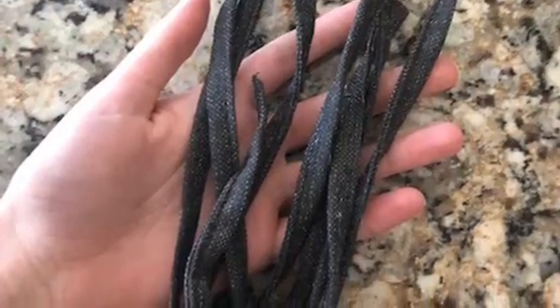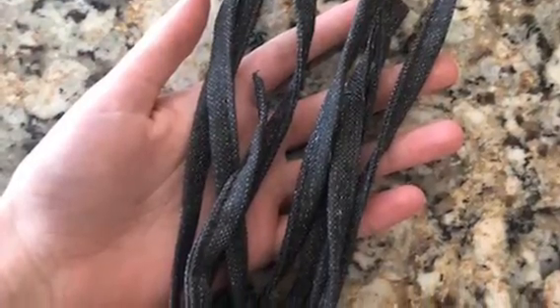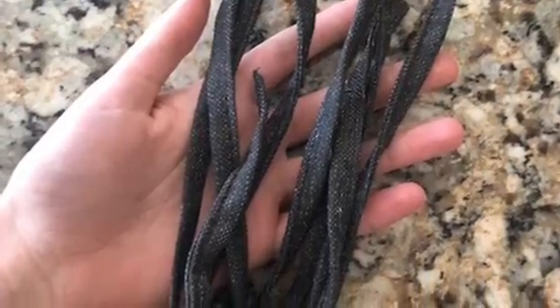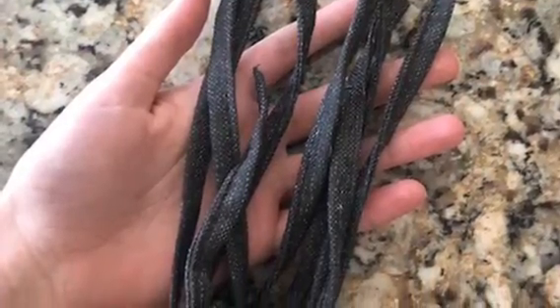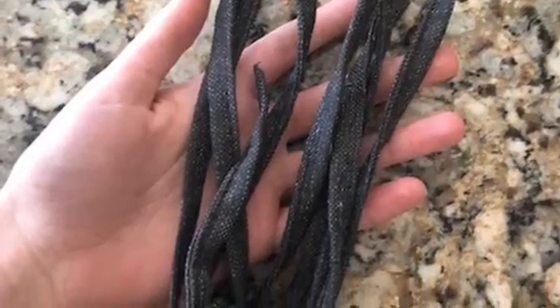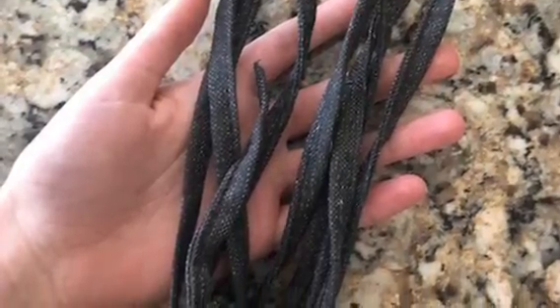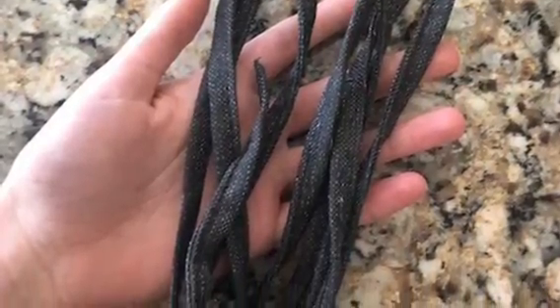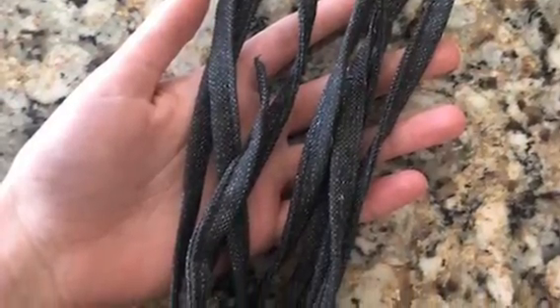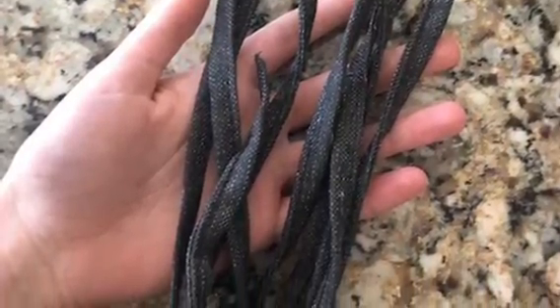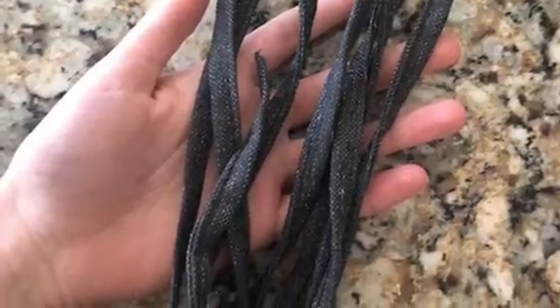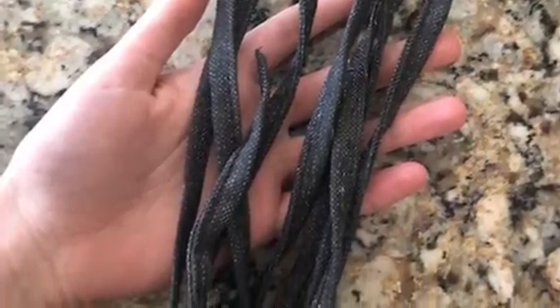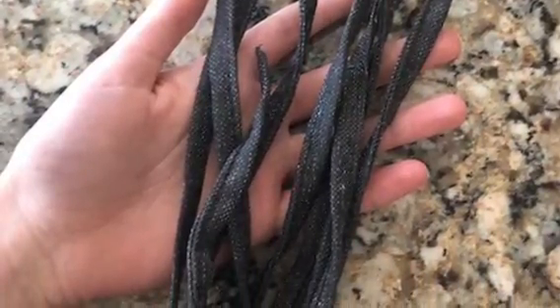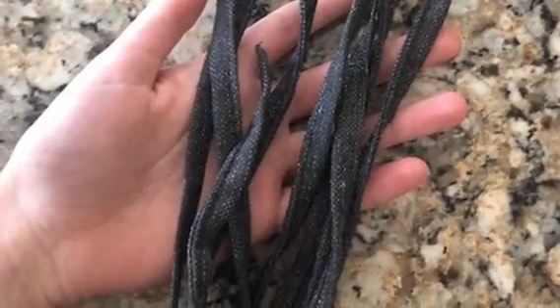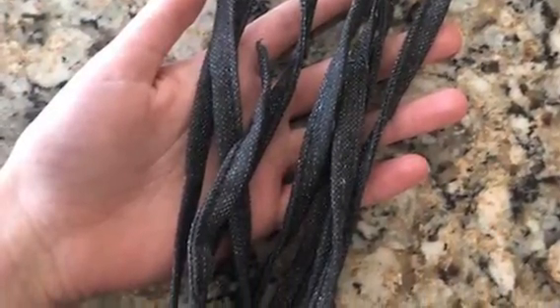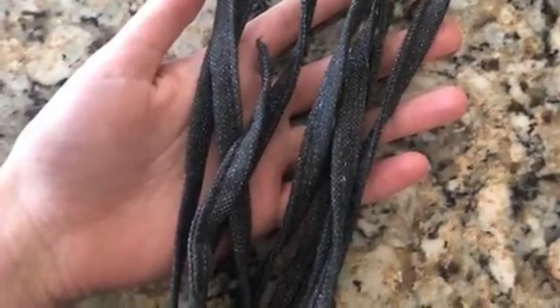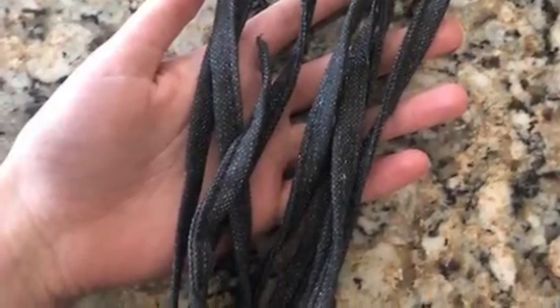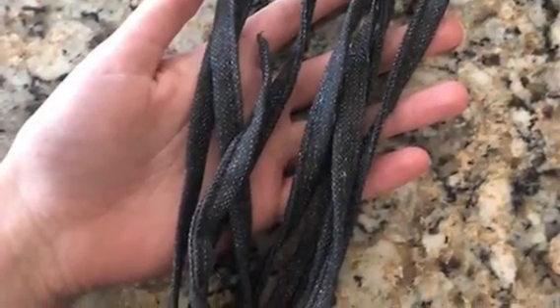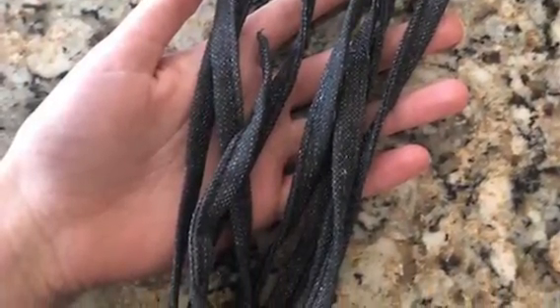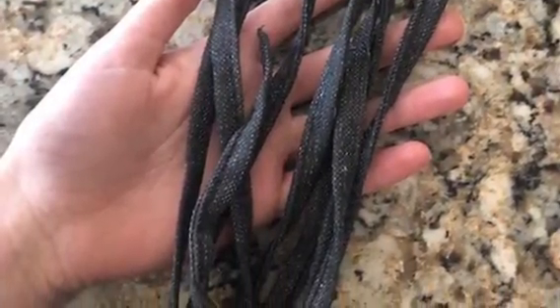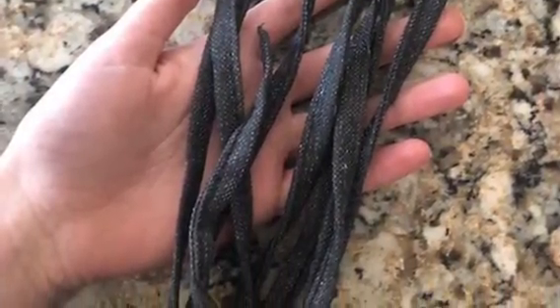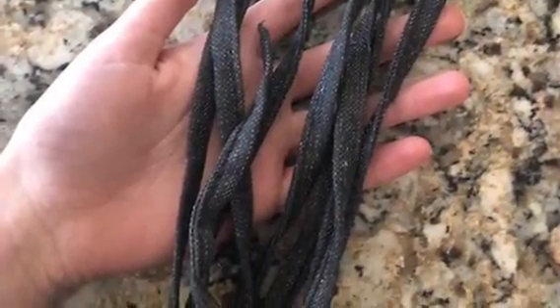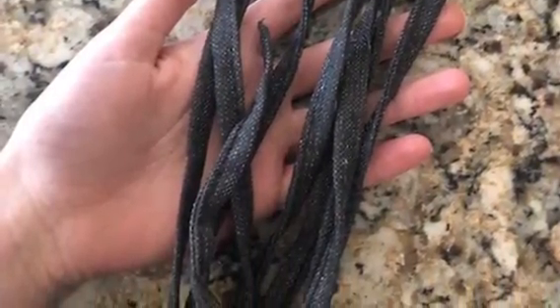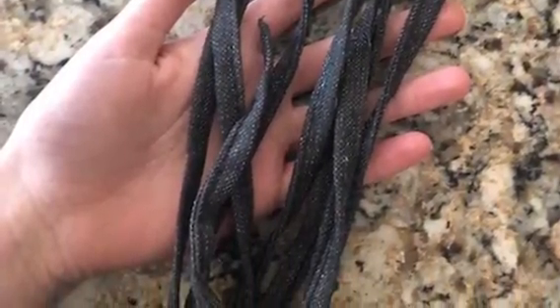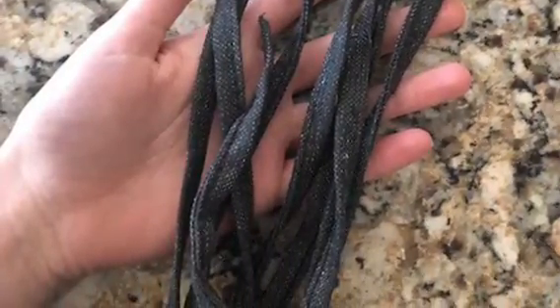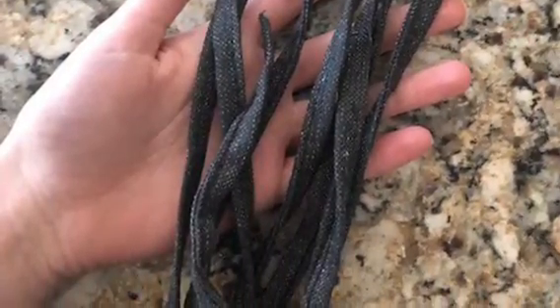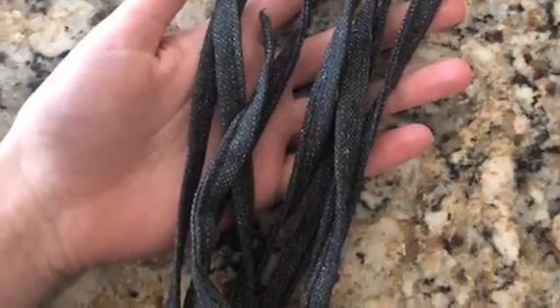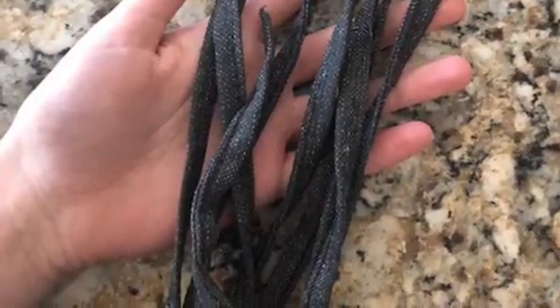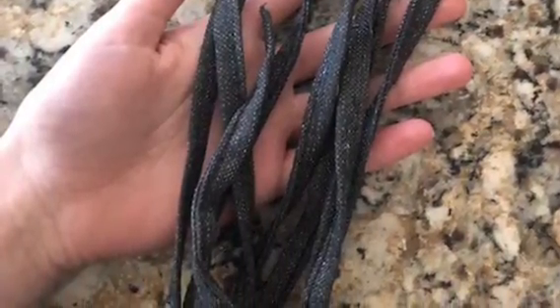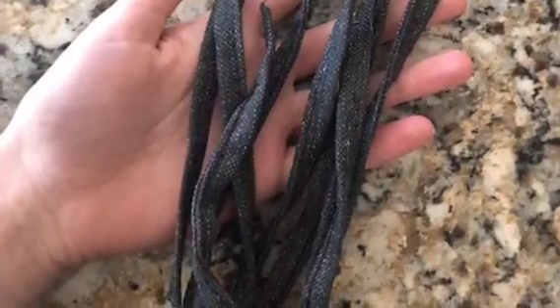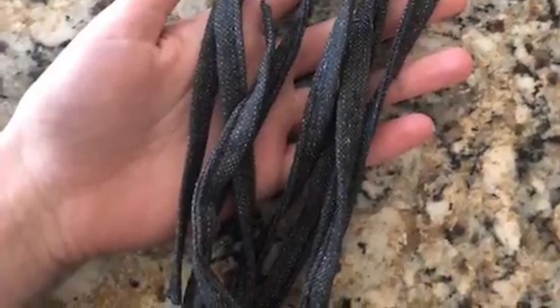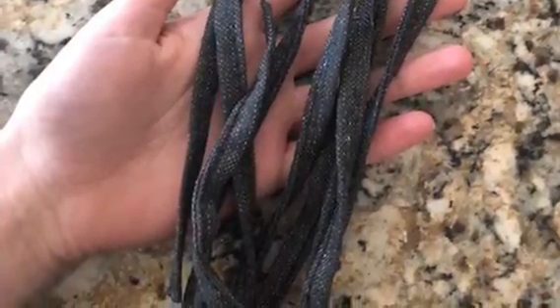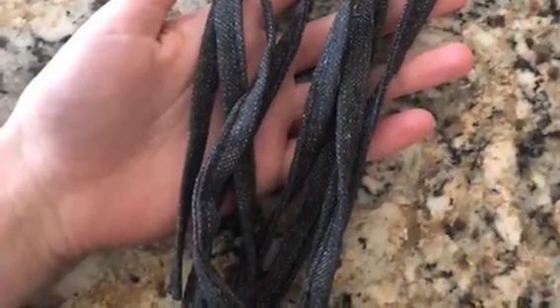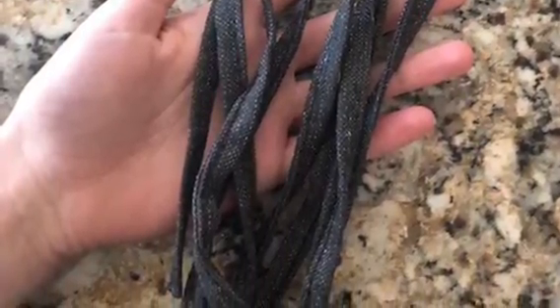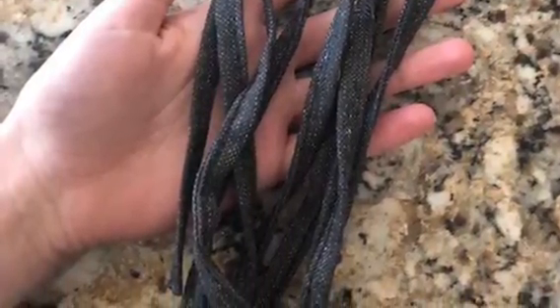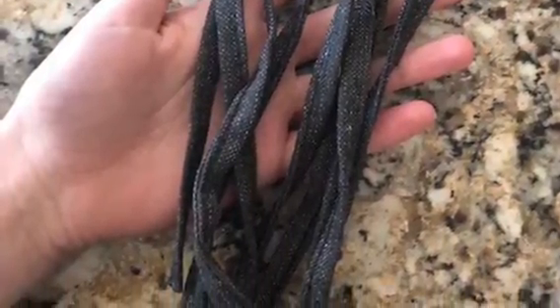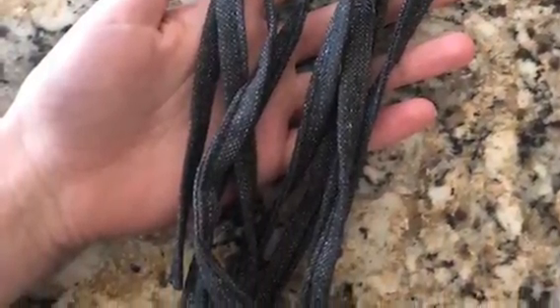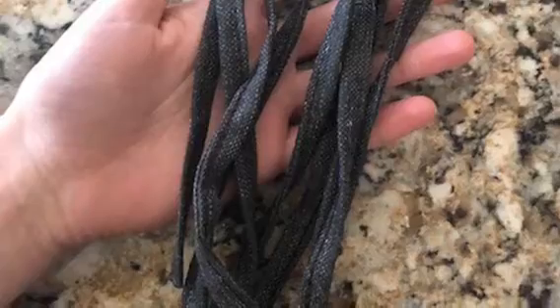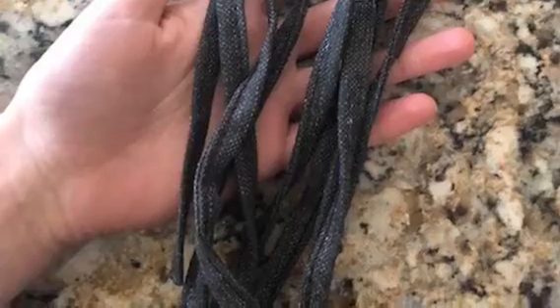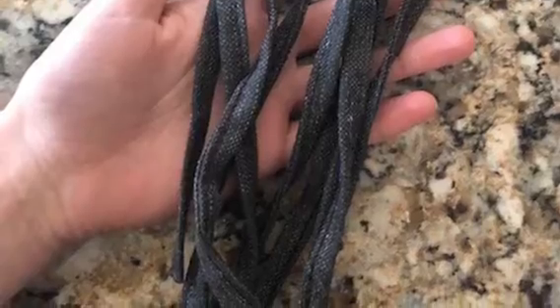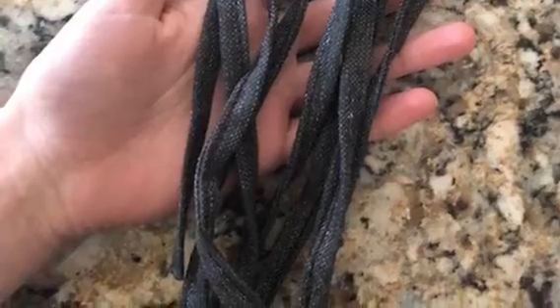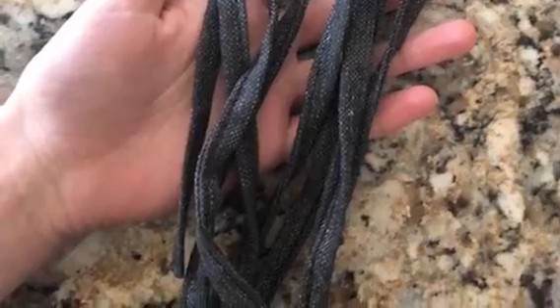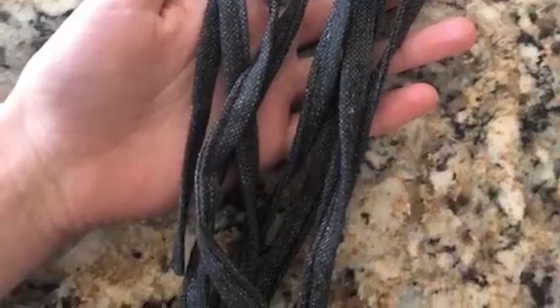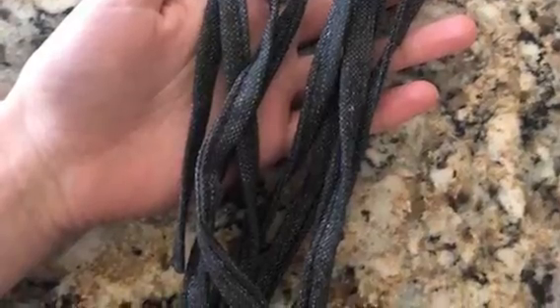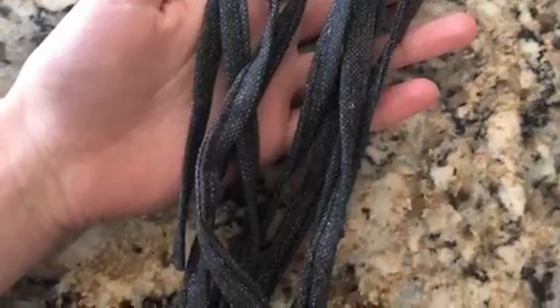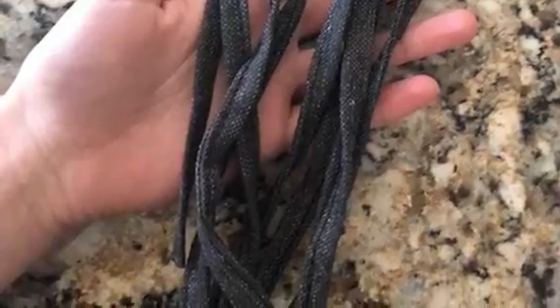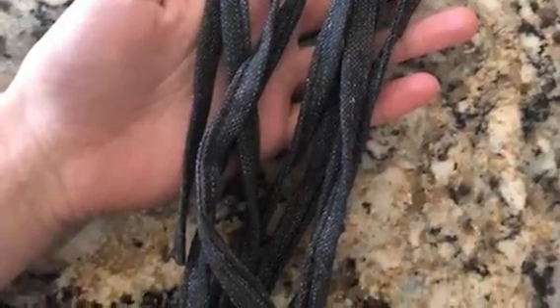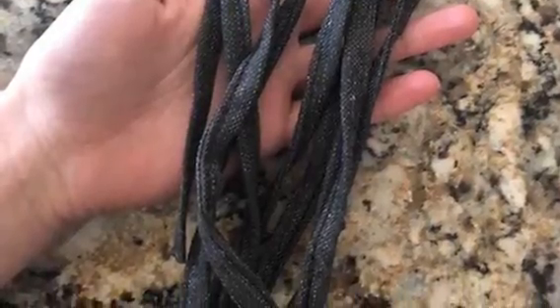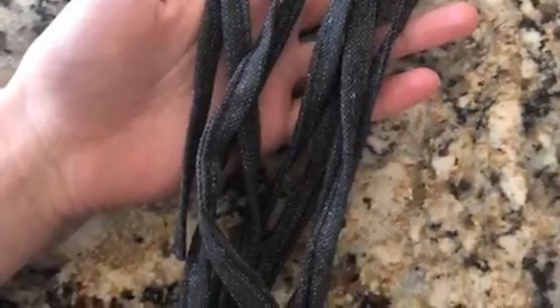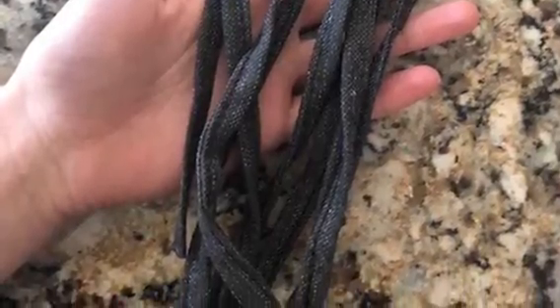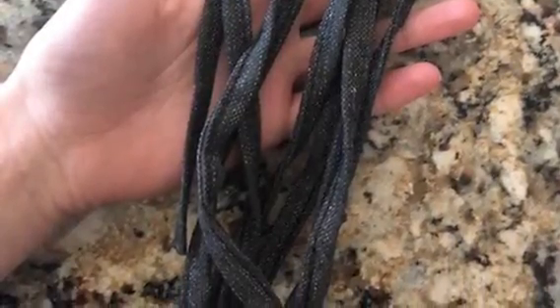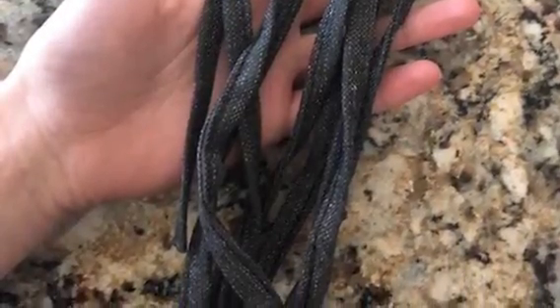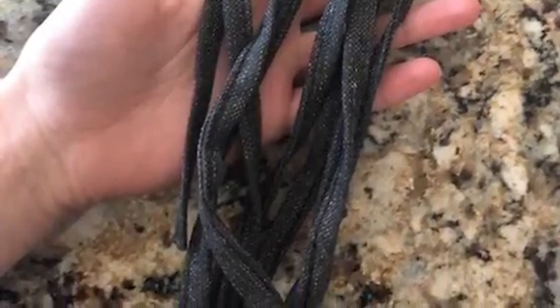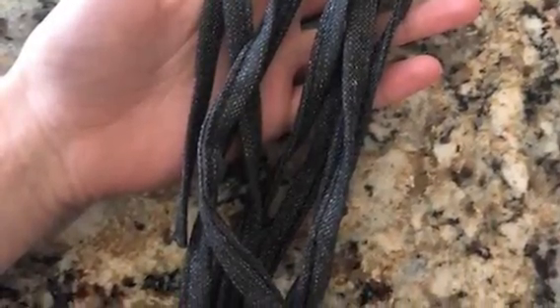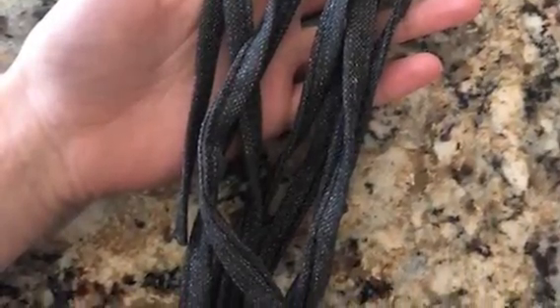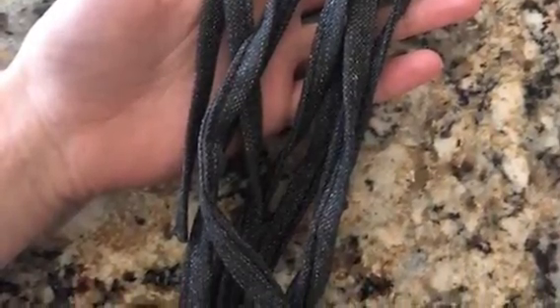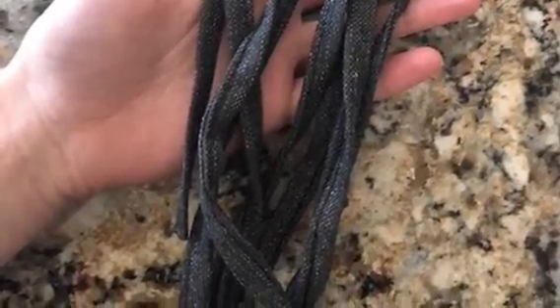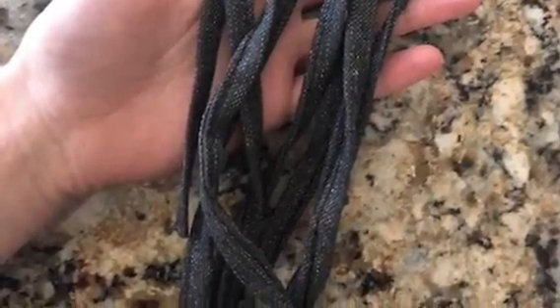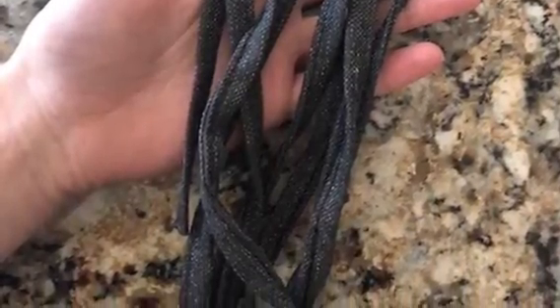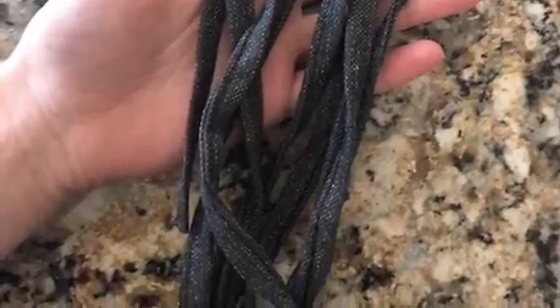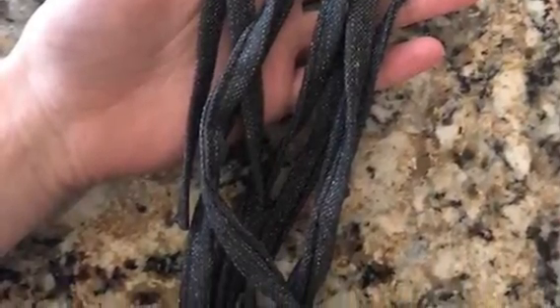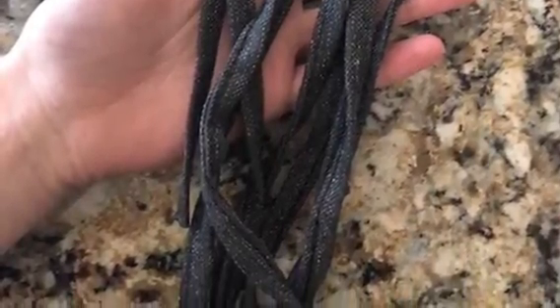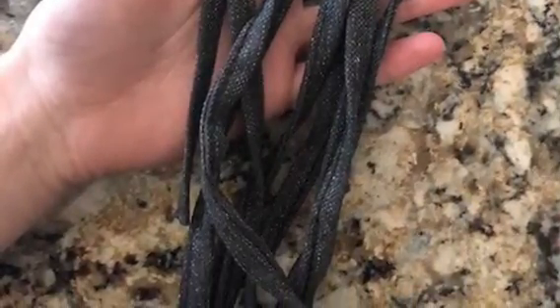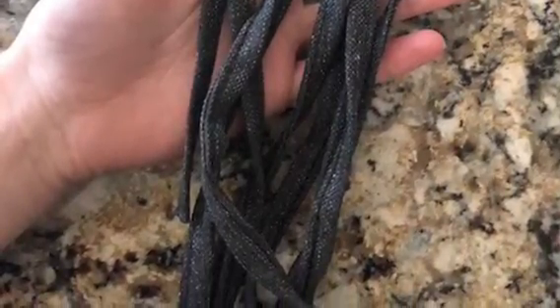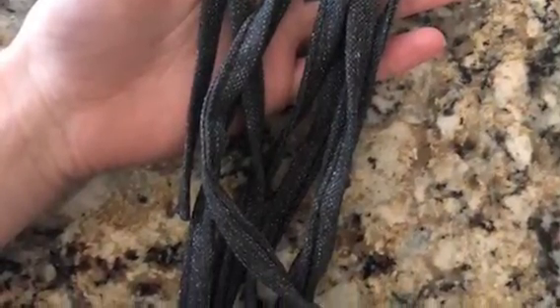You can use any material for this project — whether that's felt, string, paper, anything.